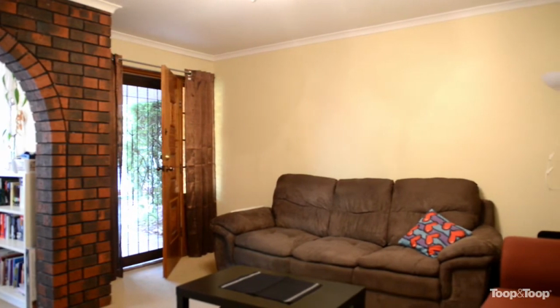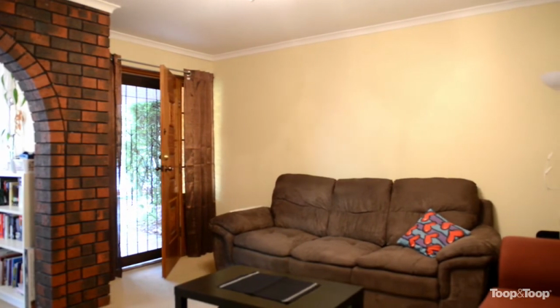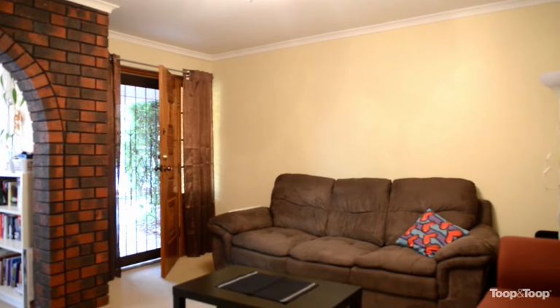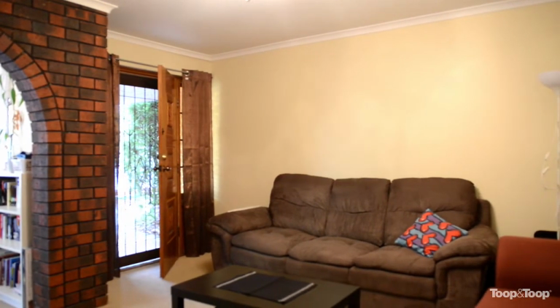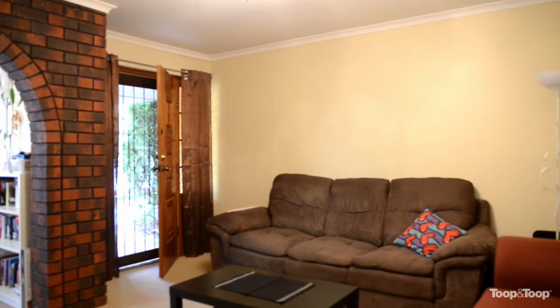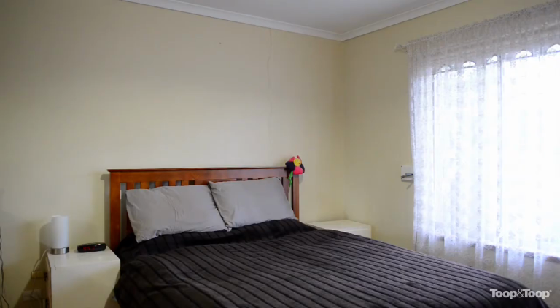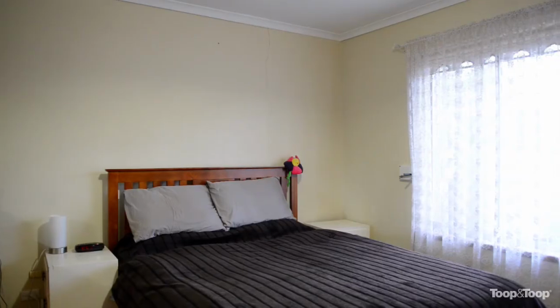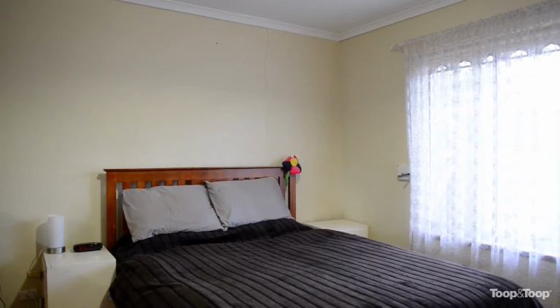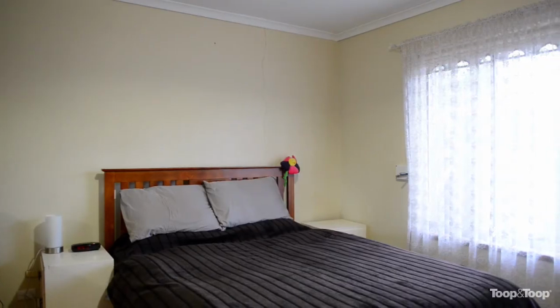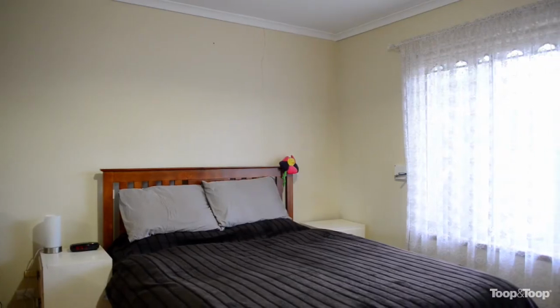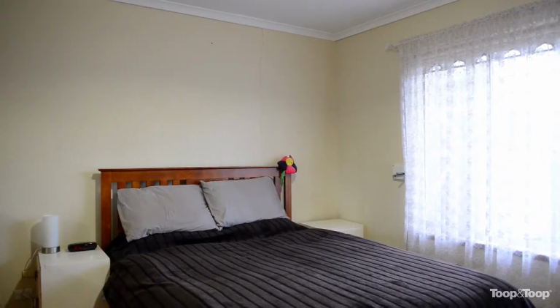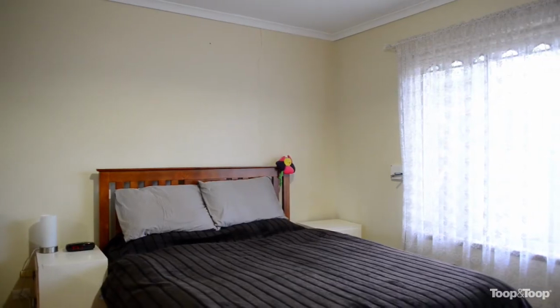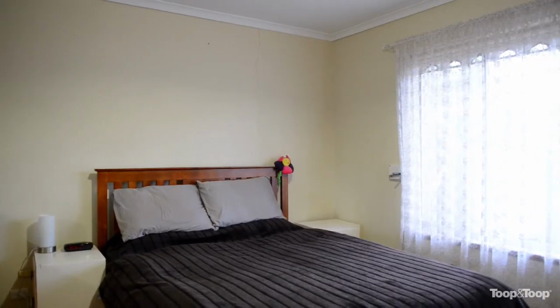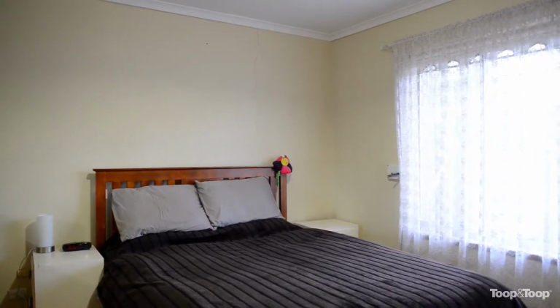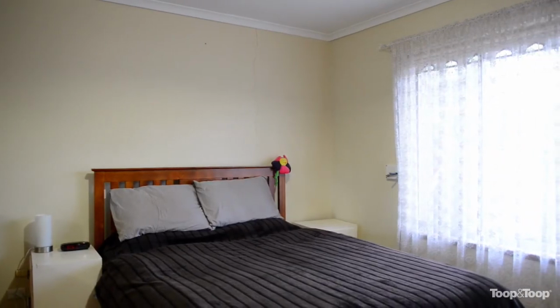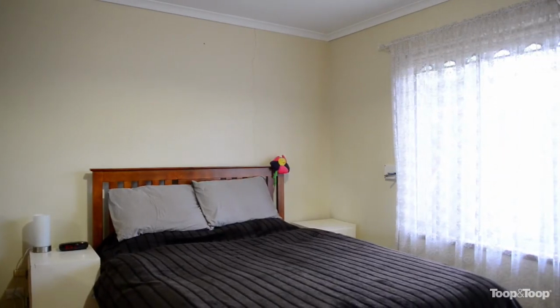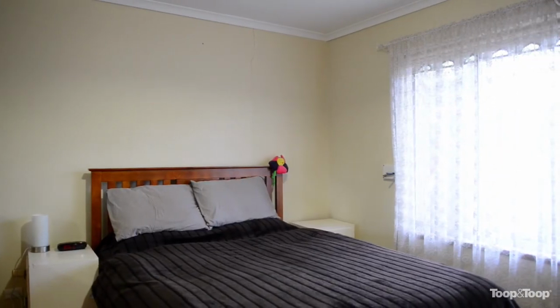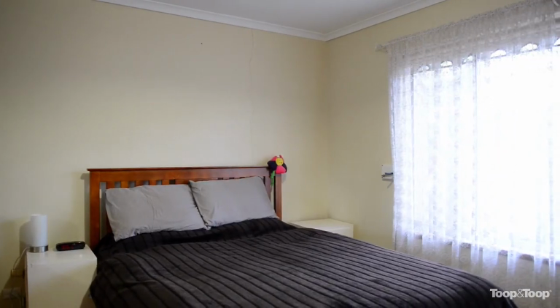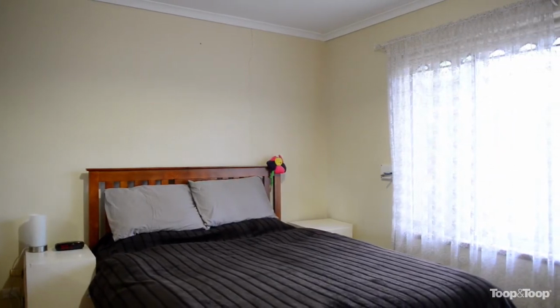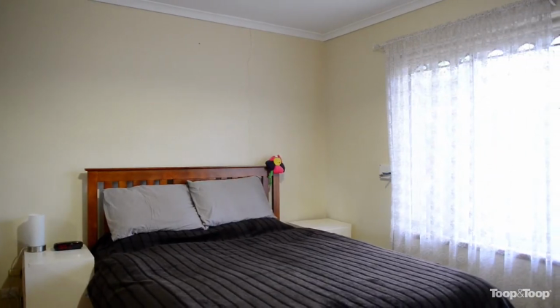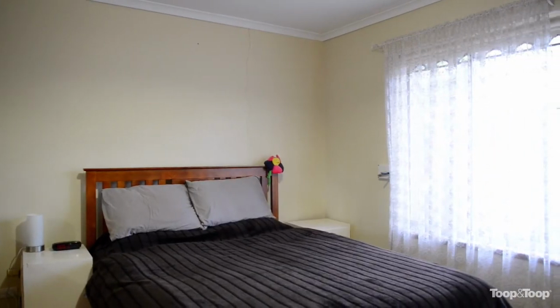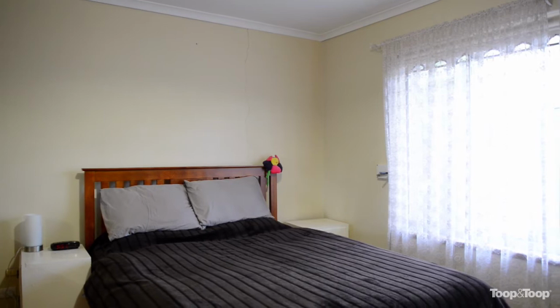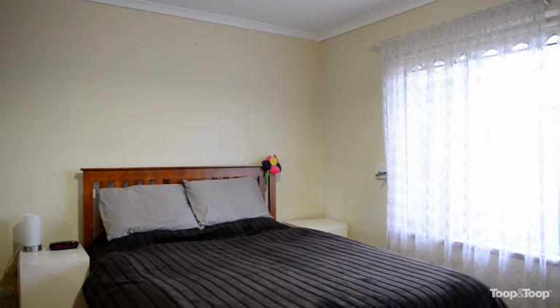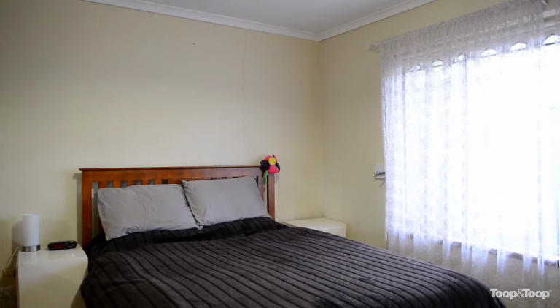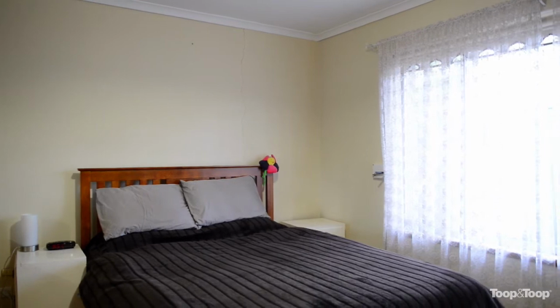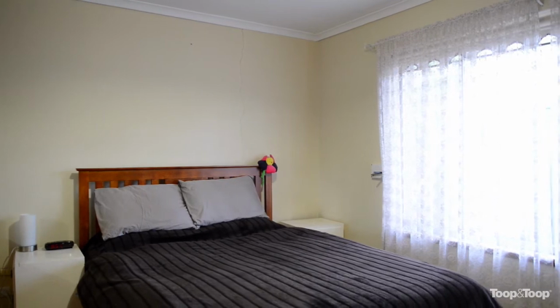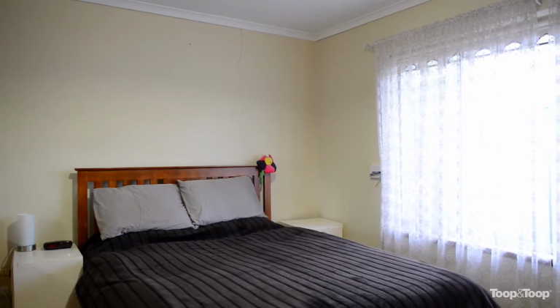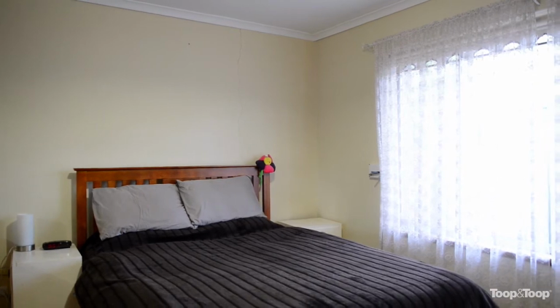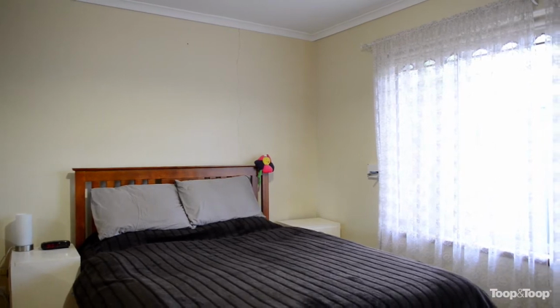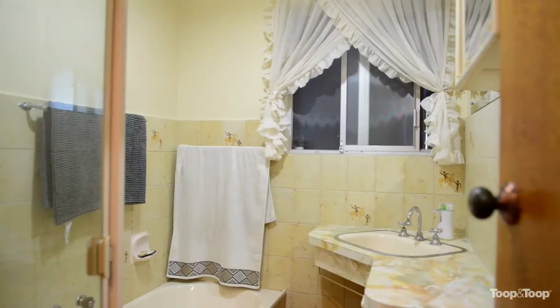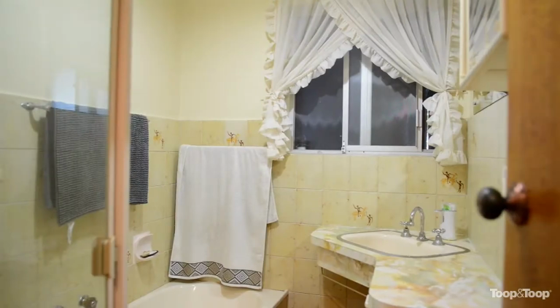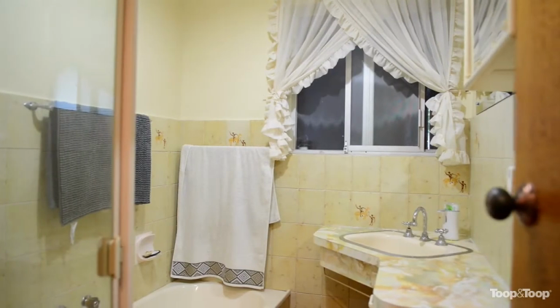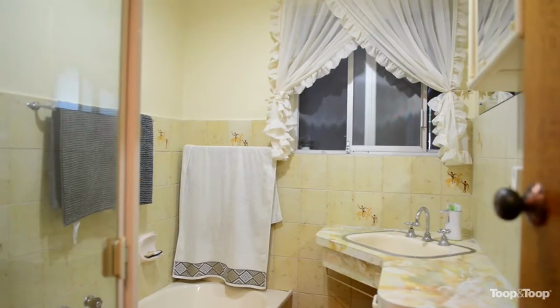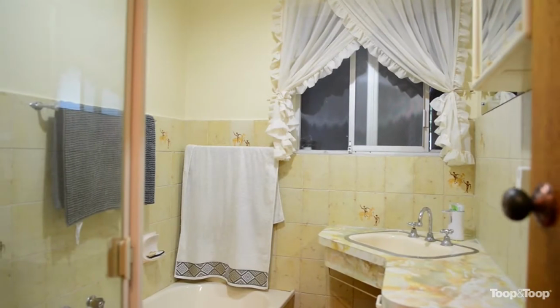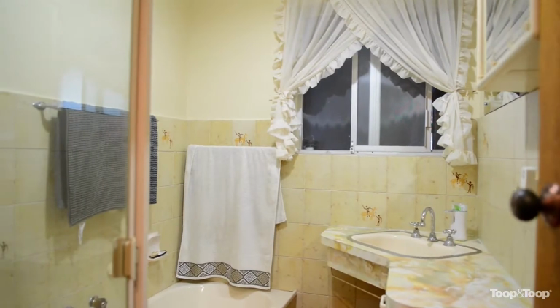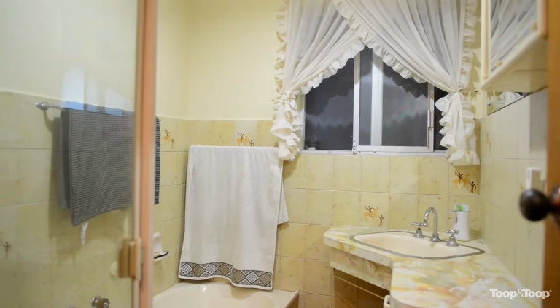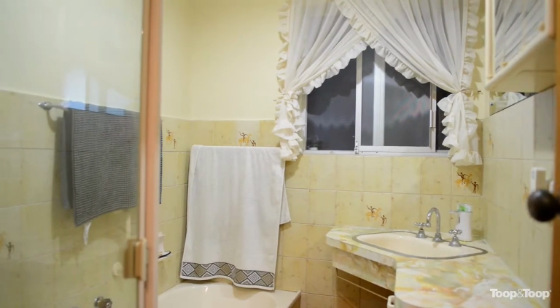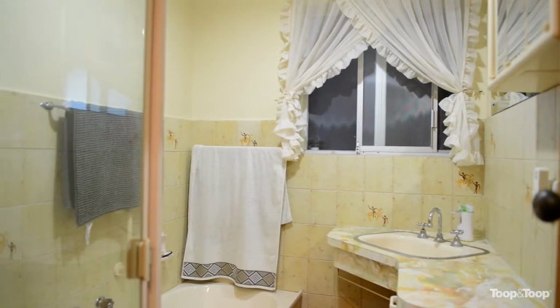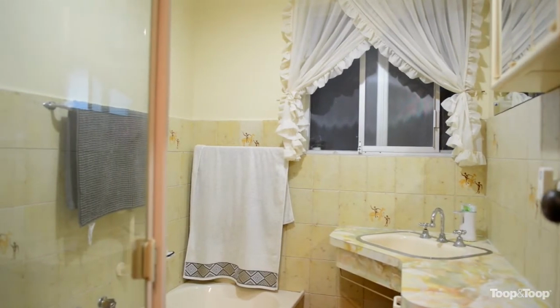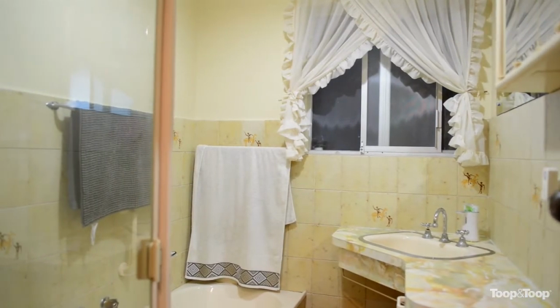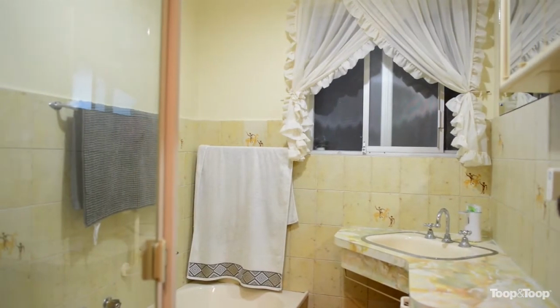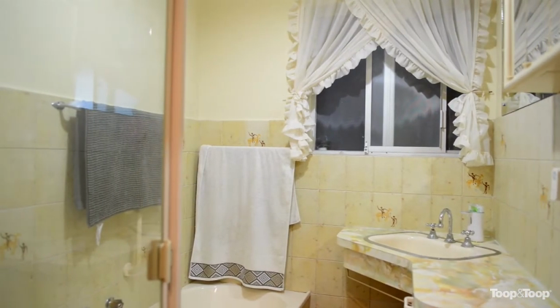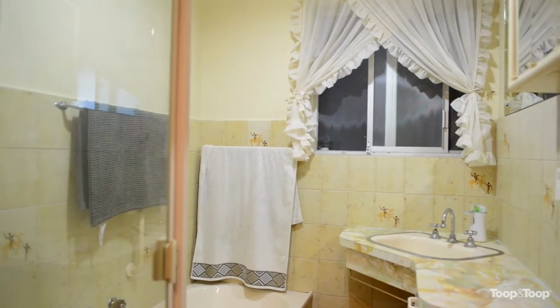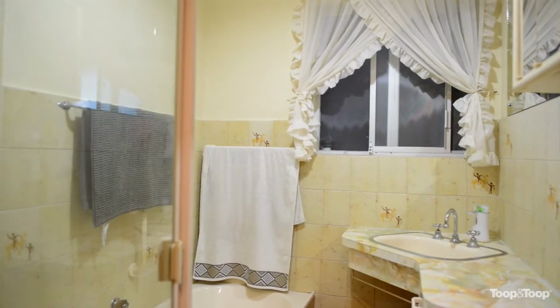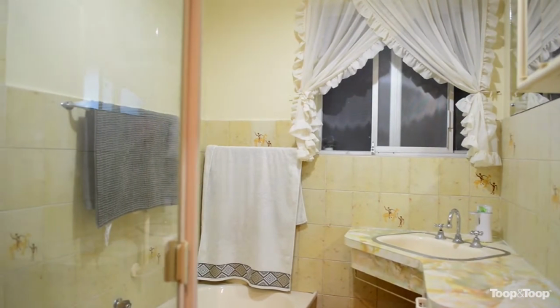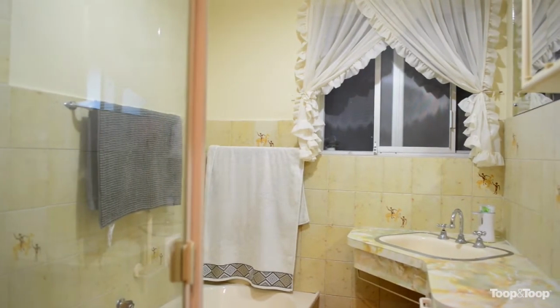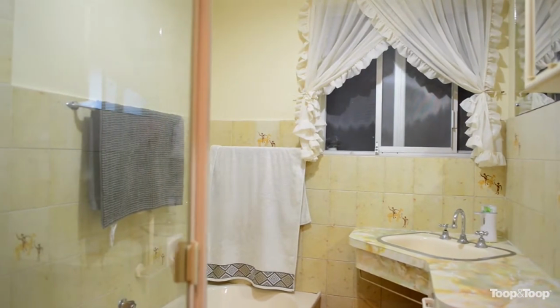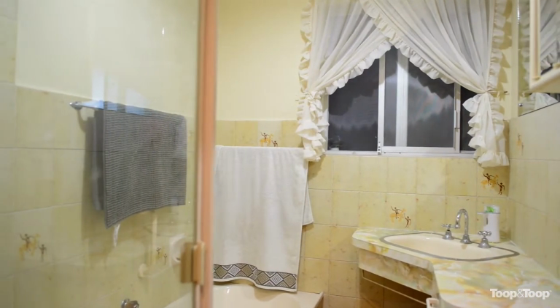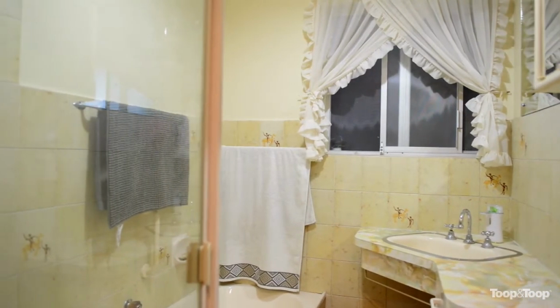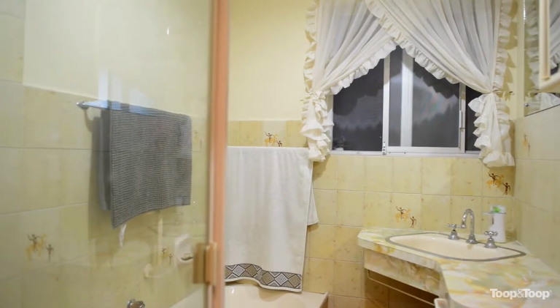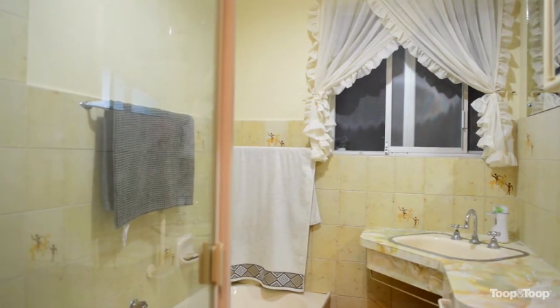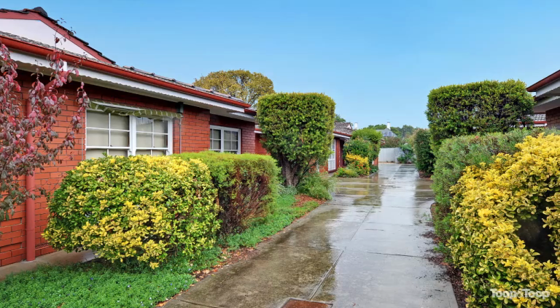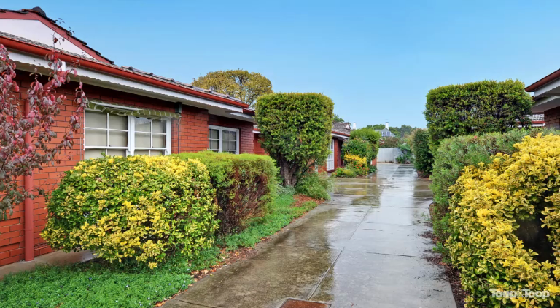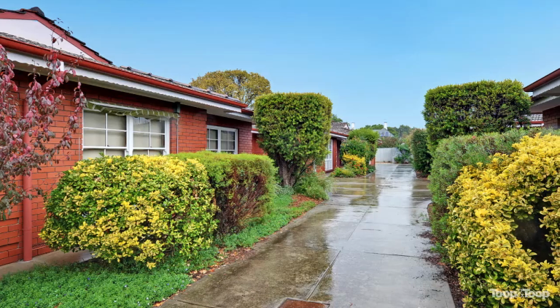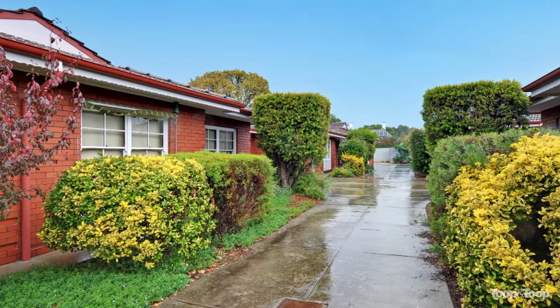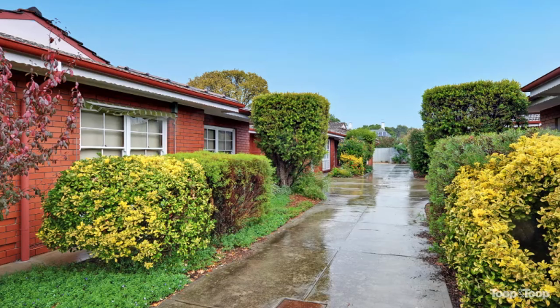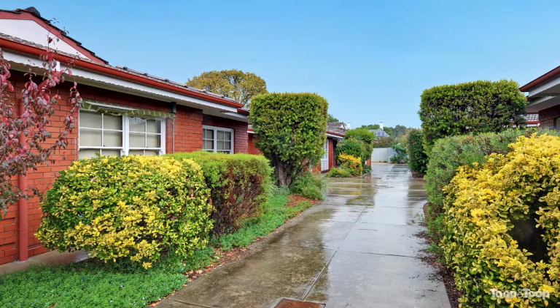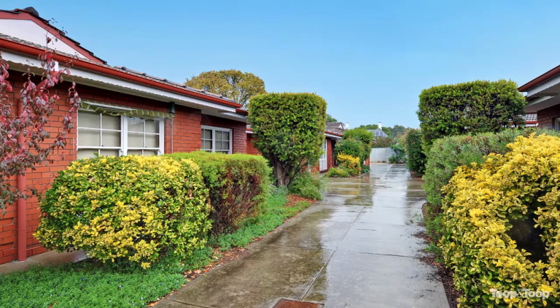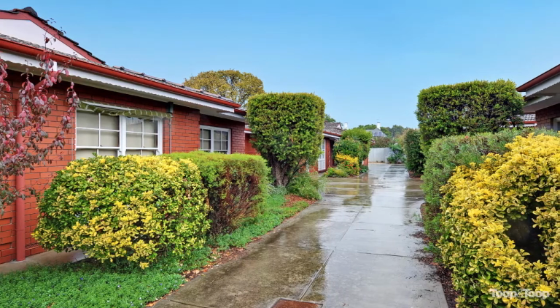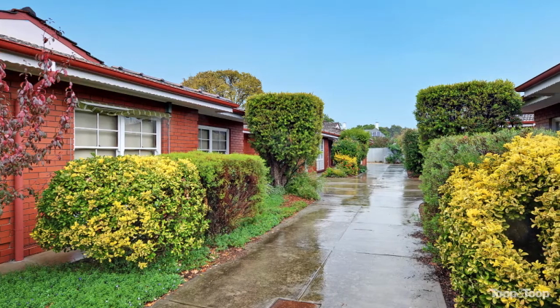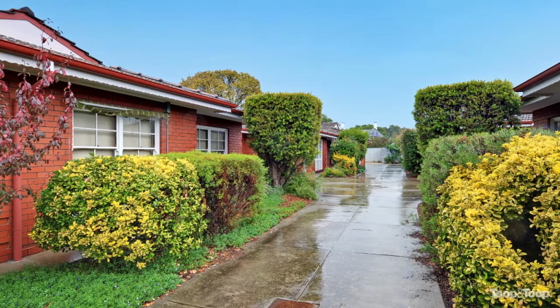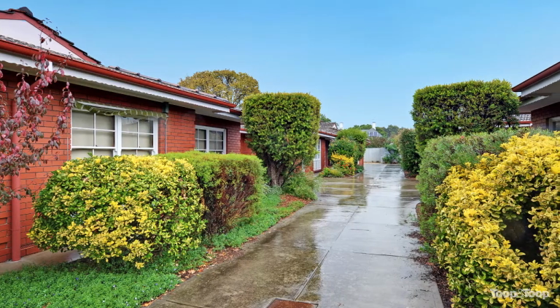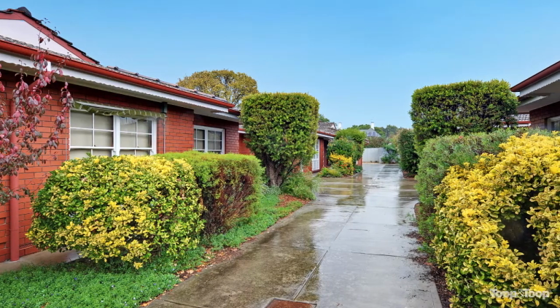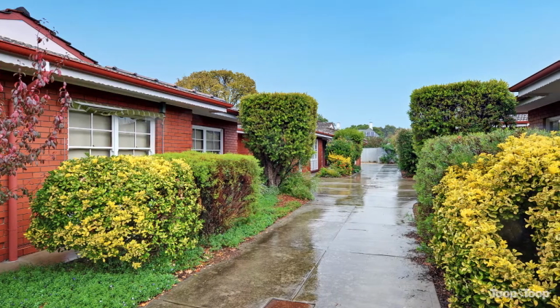The master bedroom is huge — you've got built-in robes, and you've got a lovely big back garden that winds around to the side.